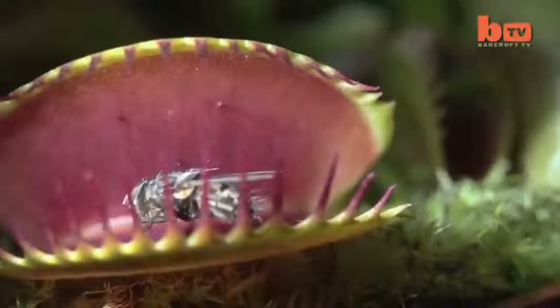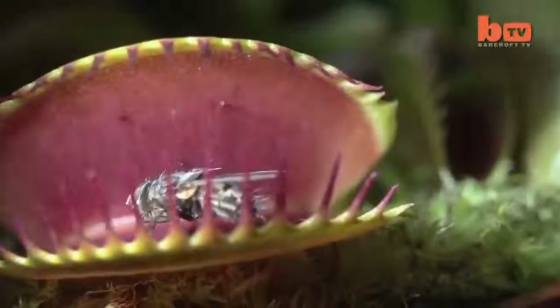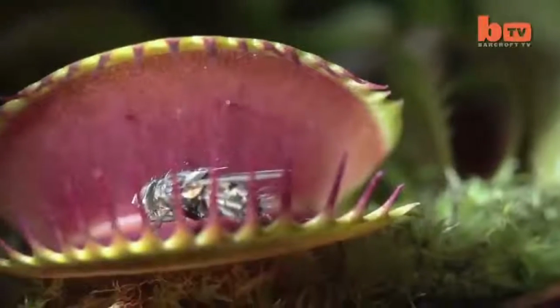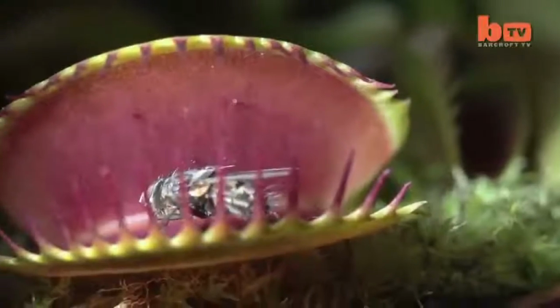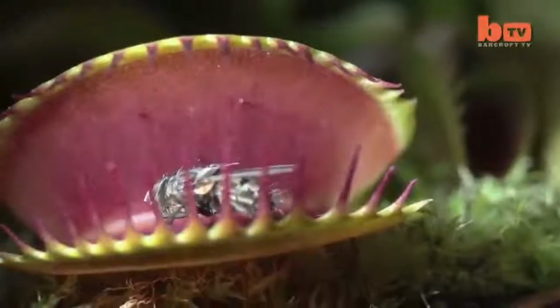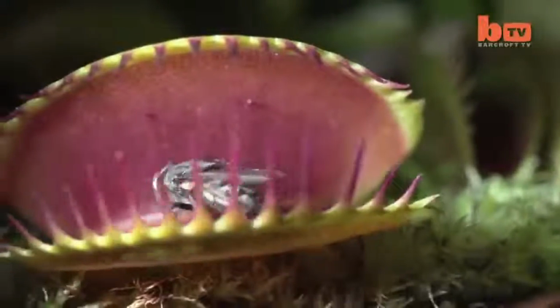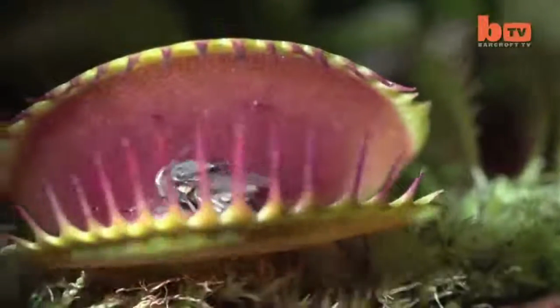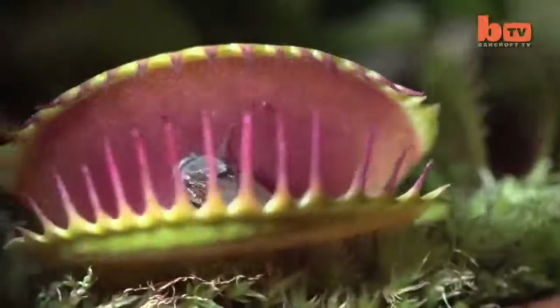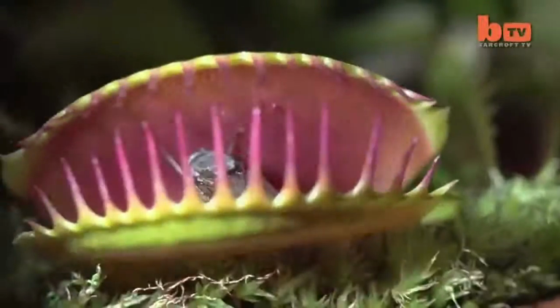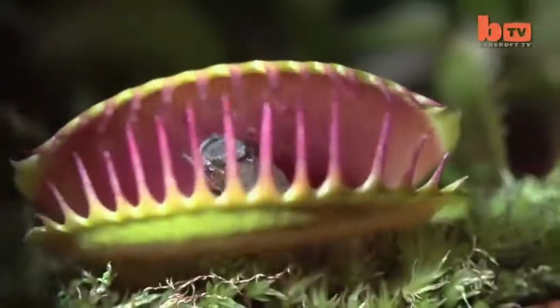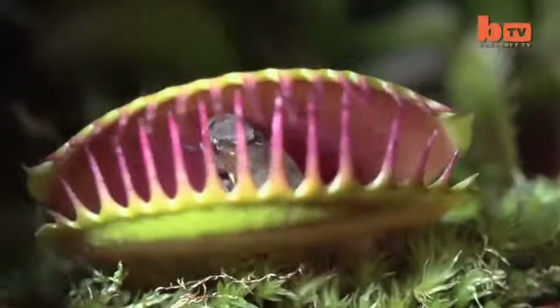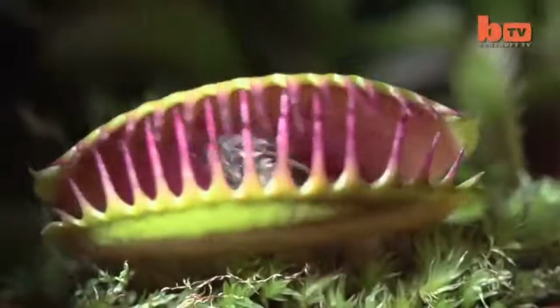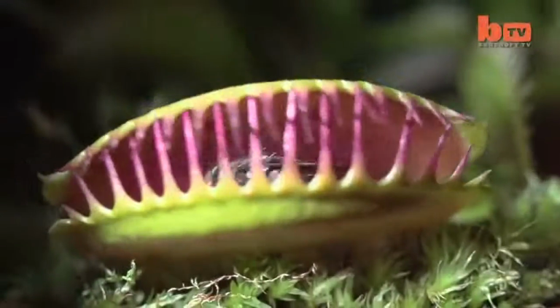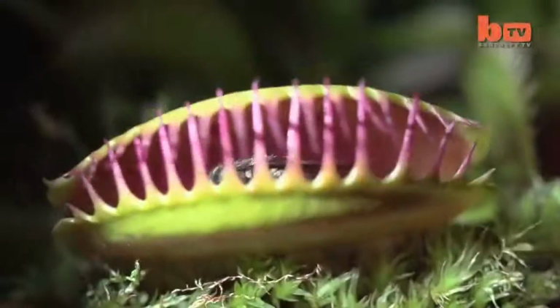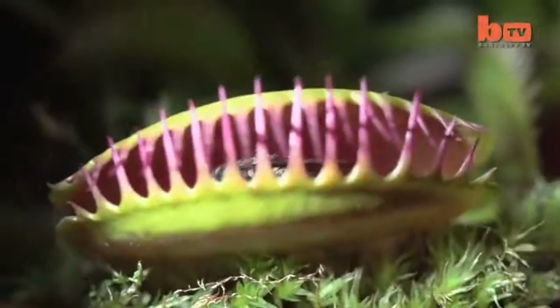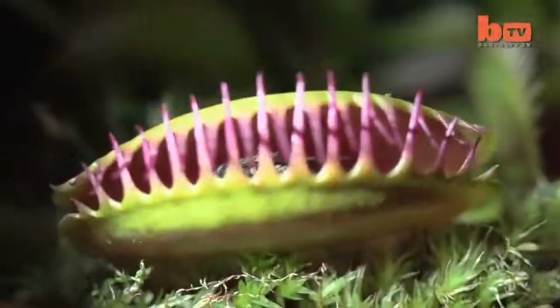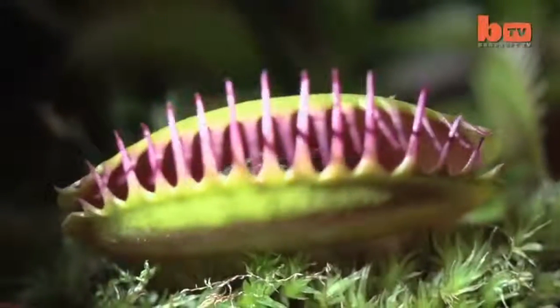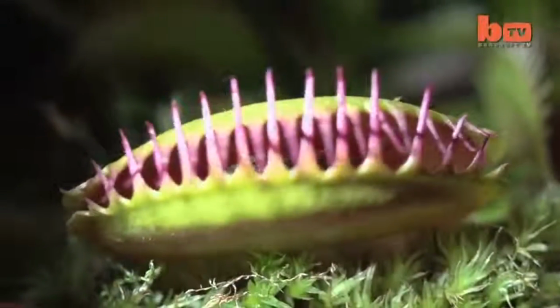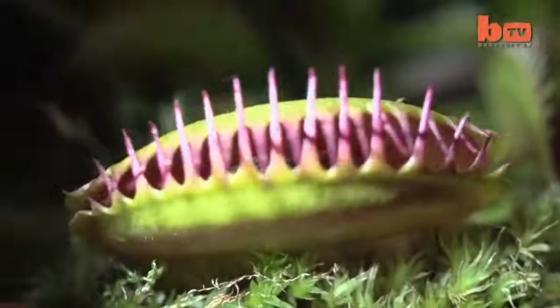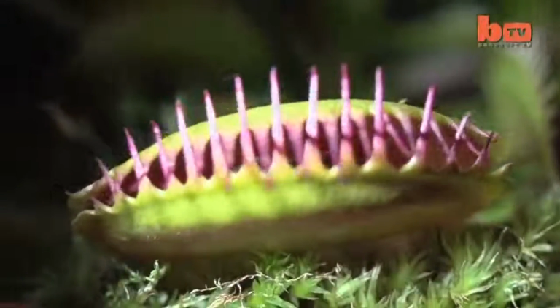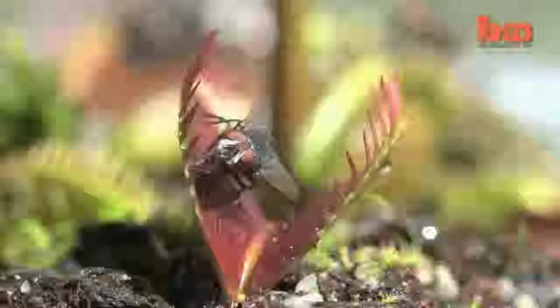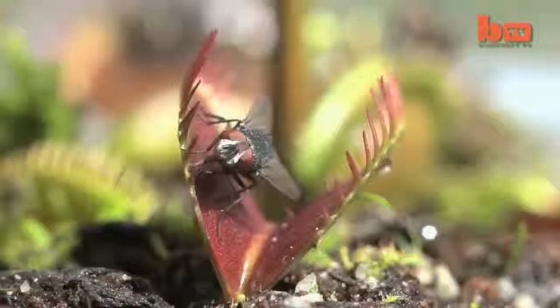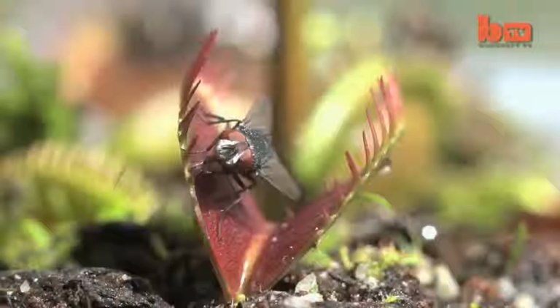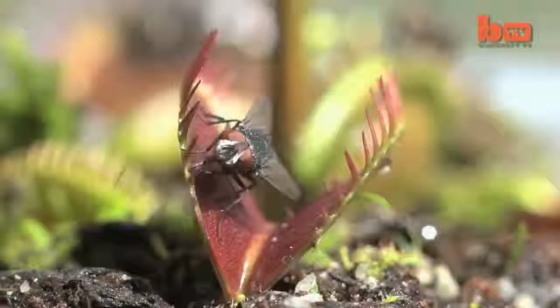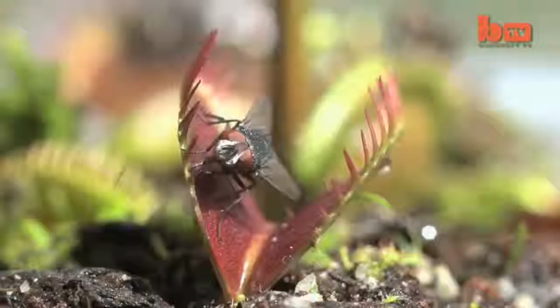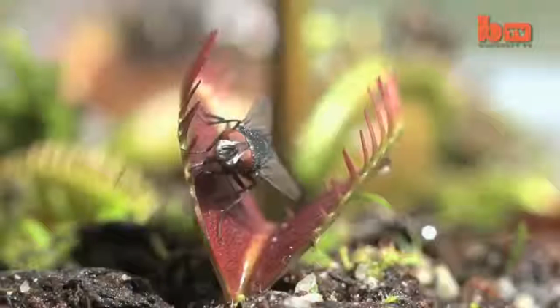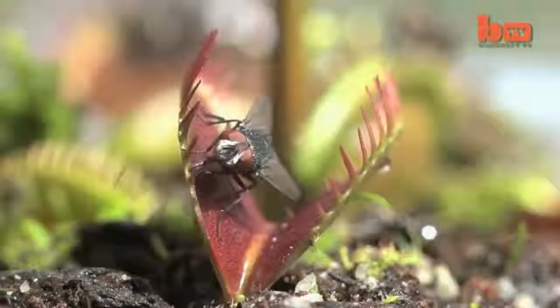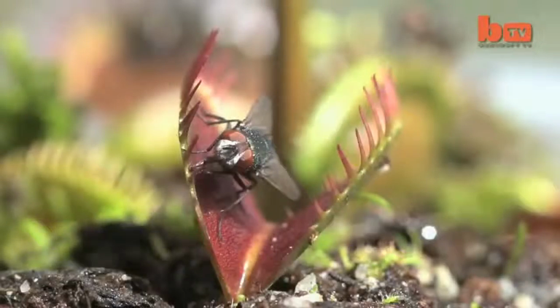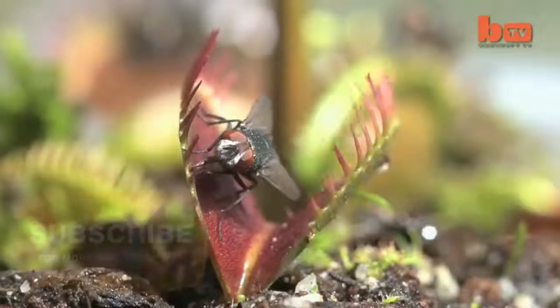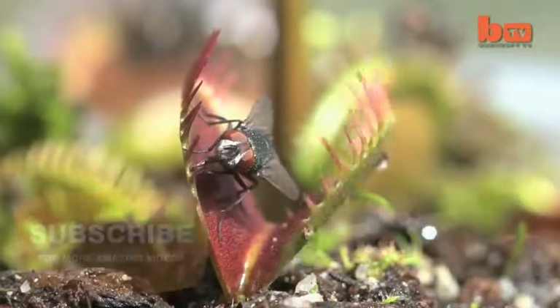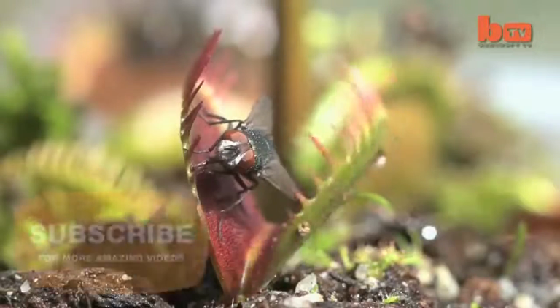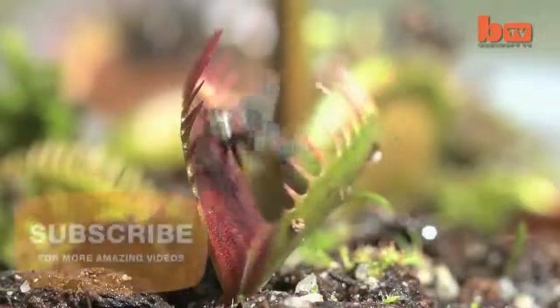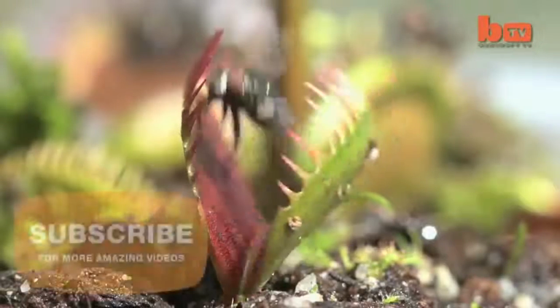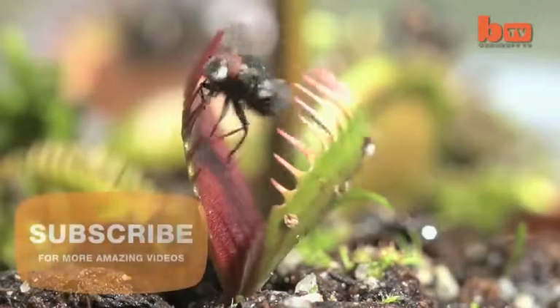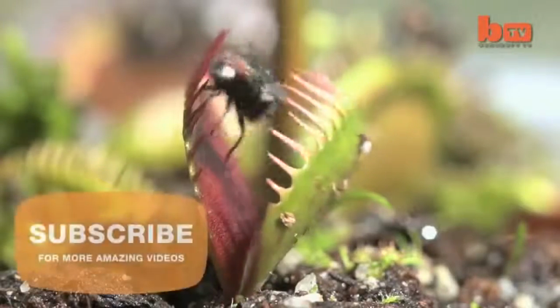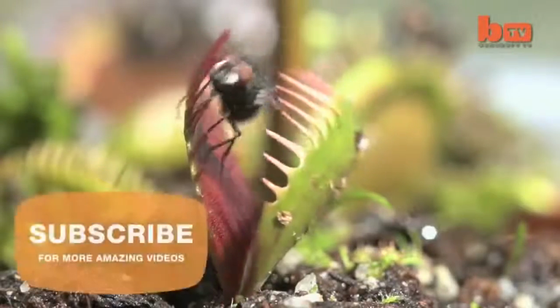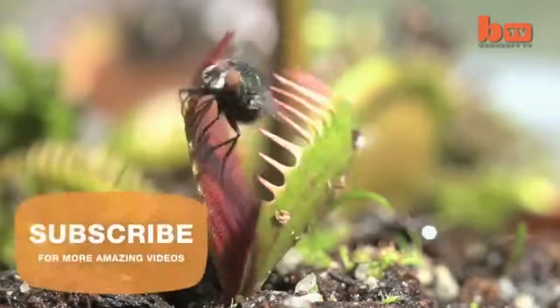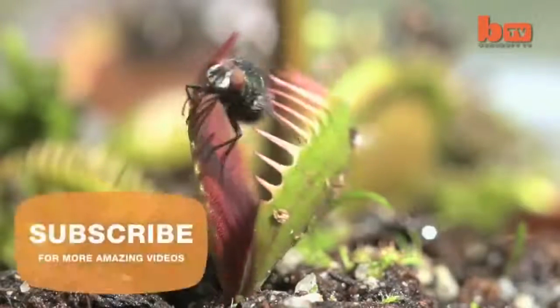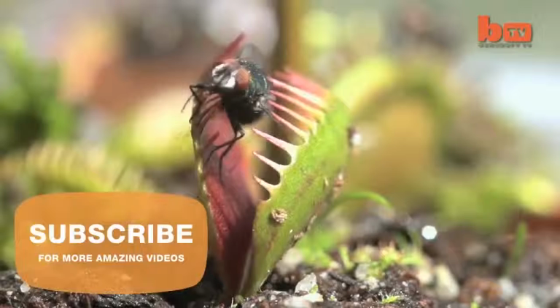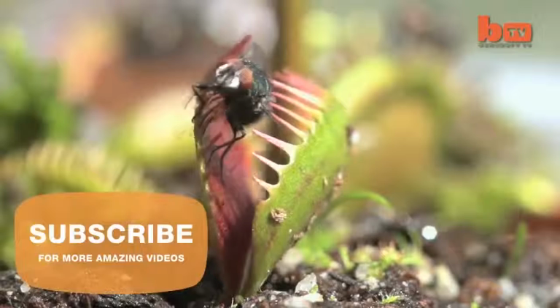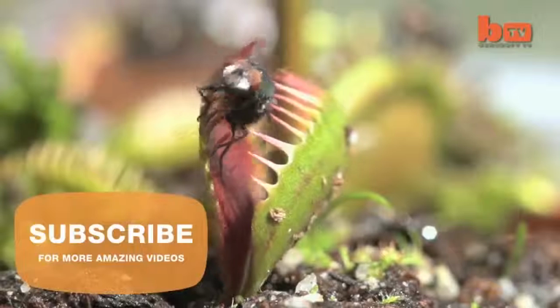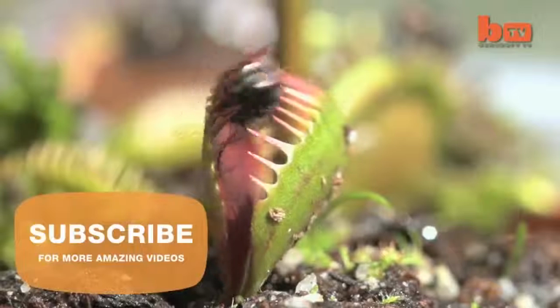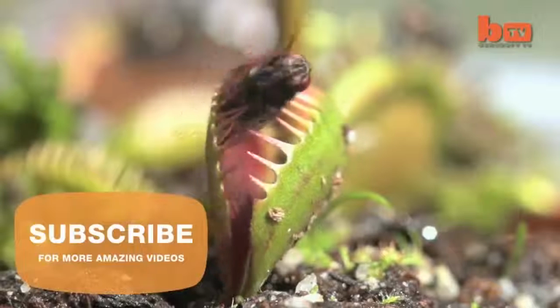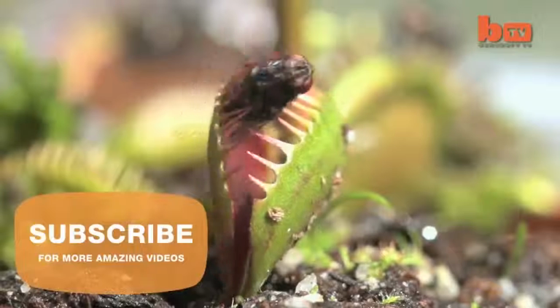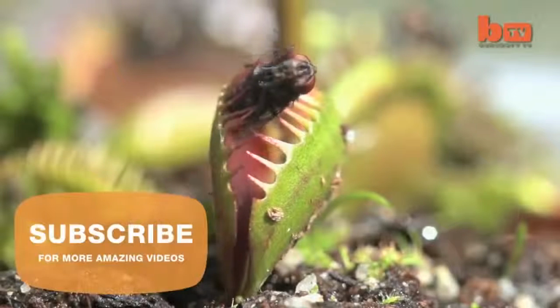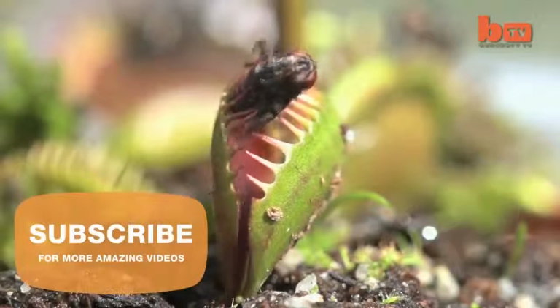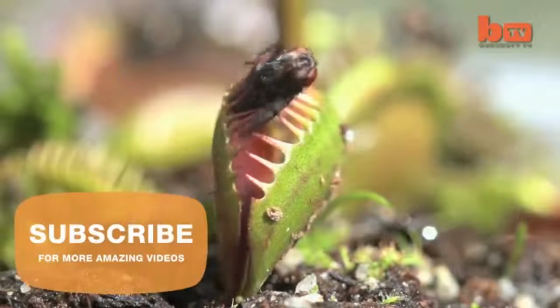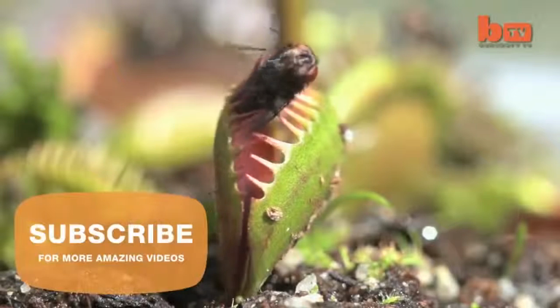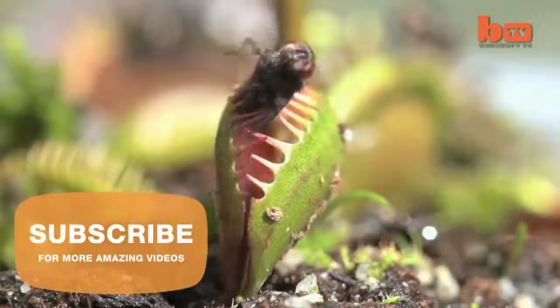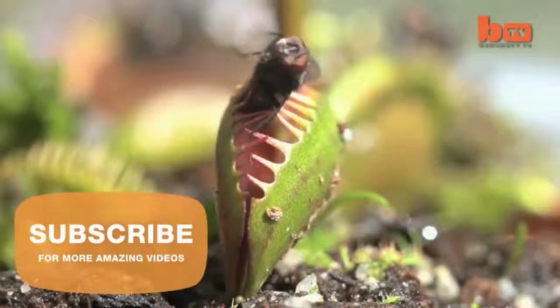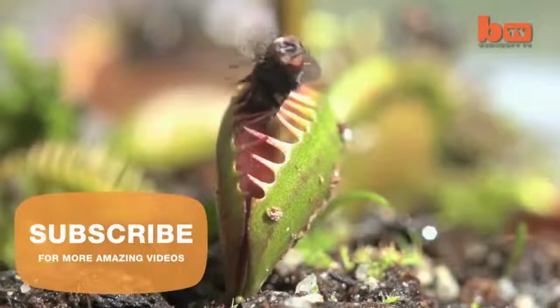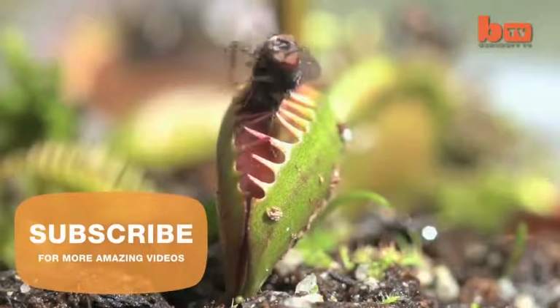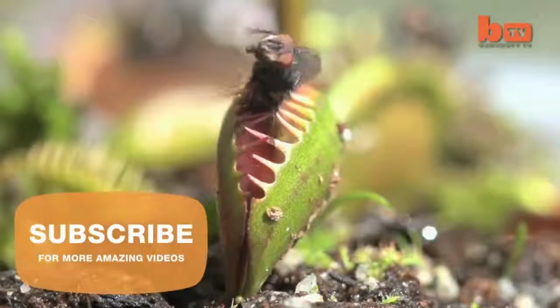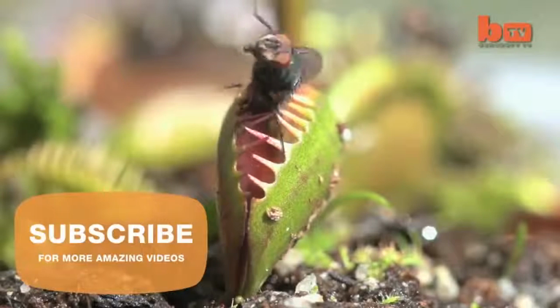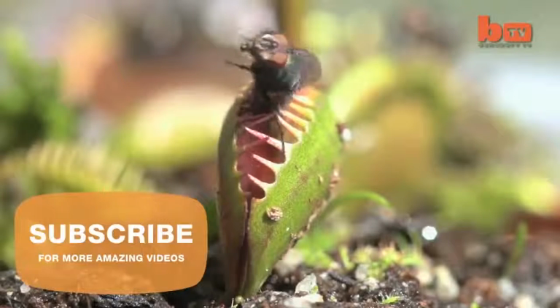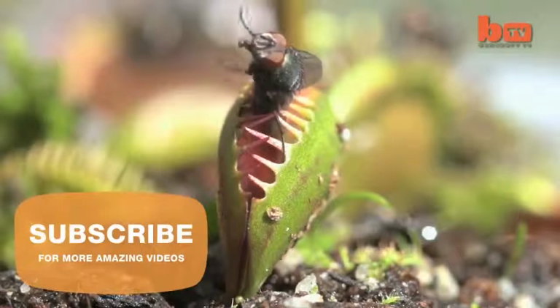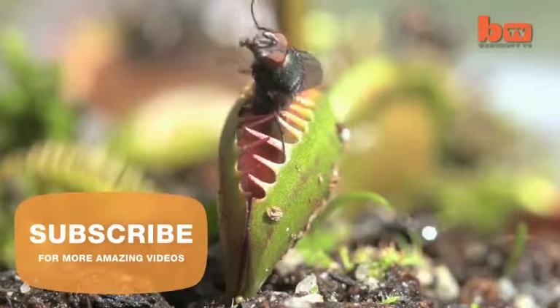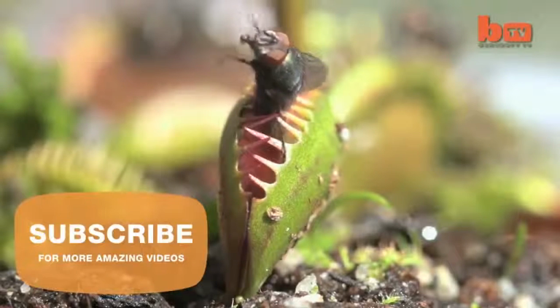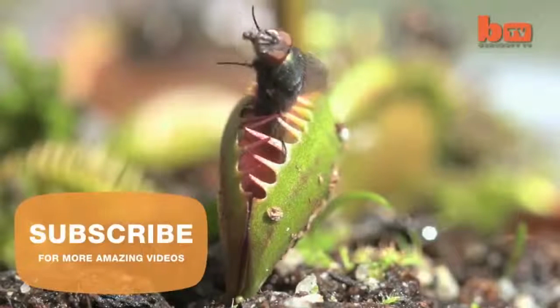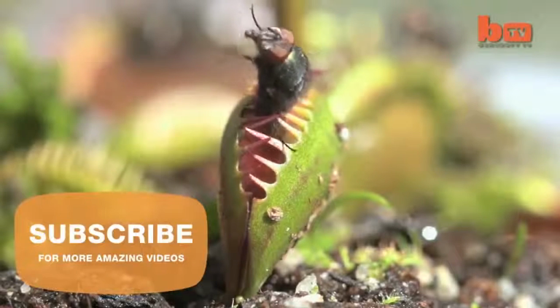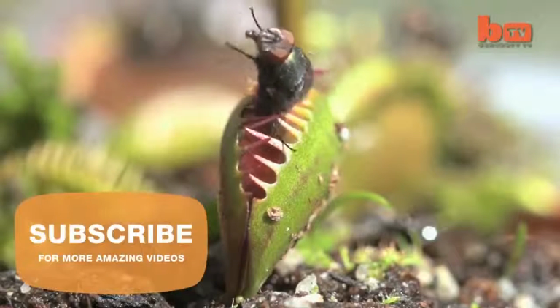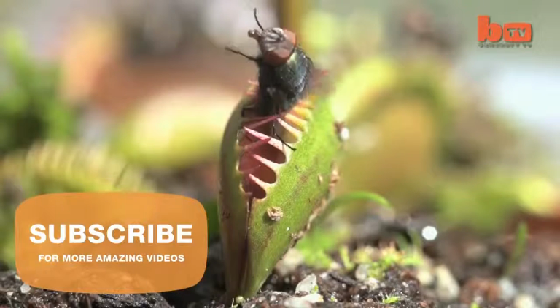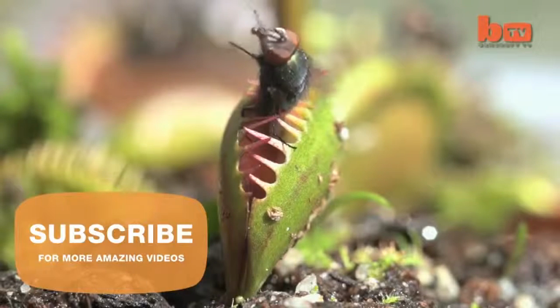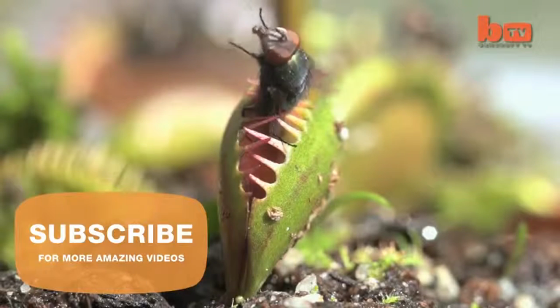And while these carnivorous plants are short on mercy, some fortunate creatures do live to try it another day.